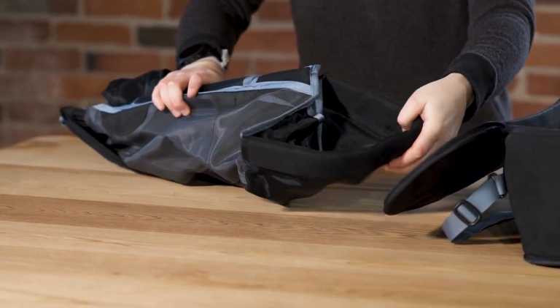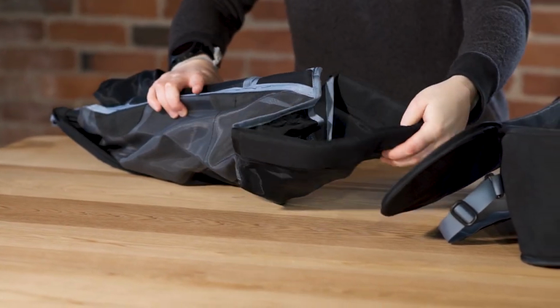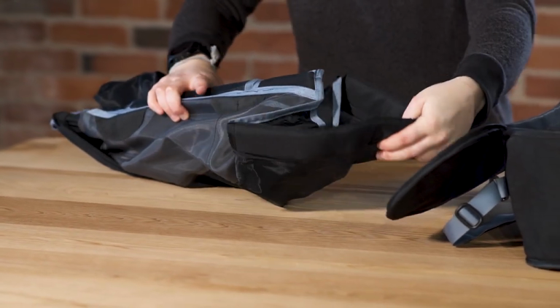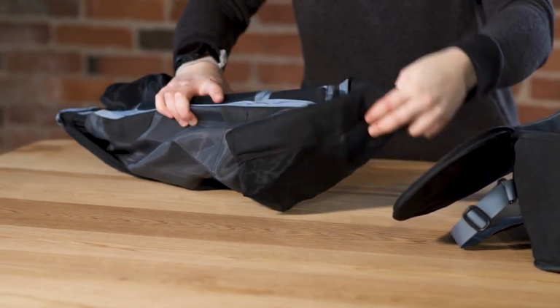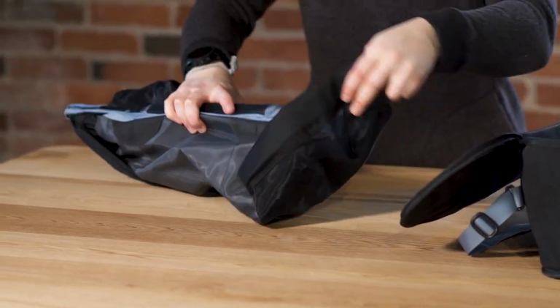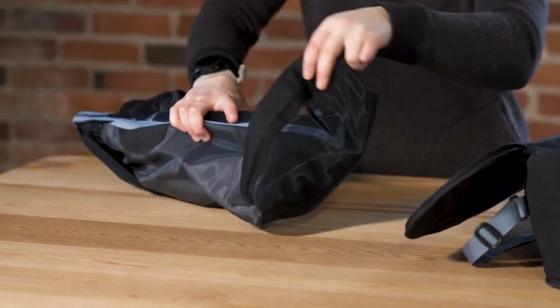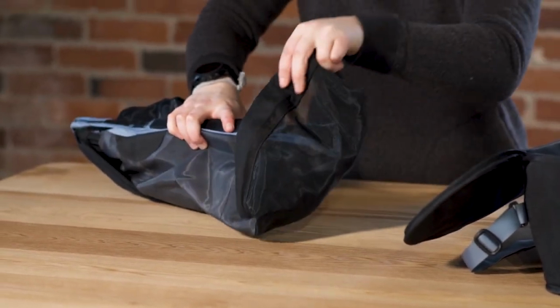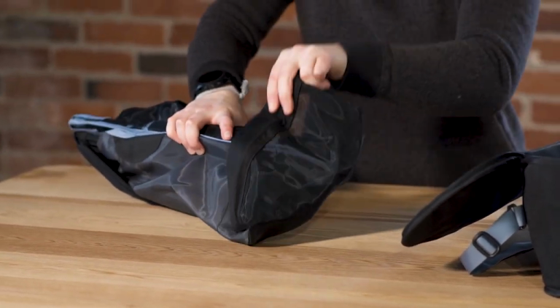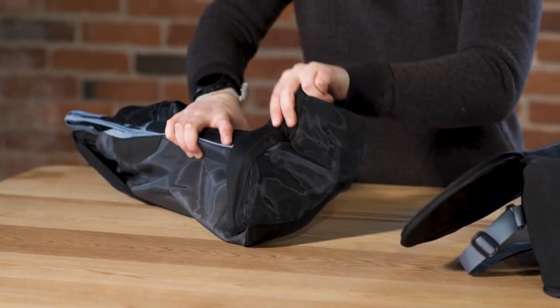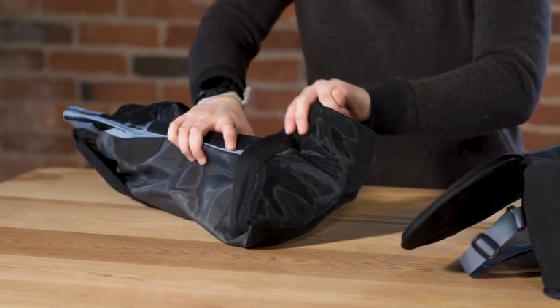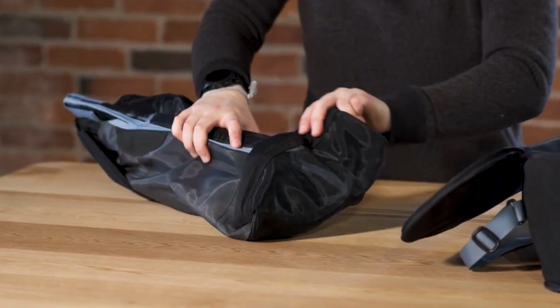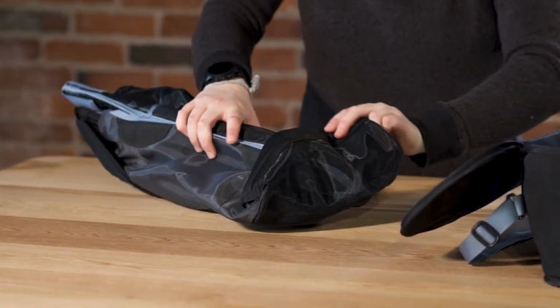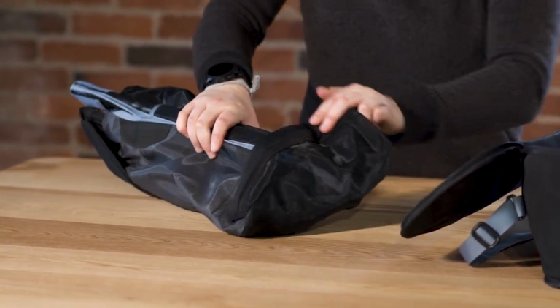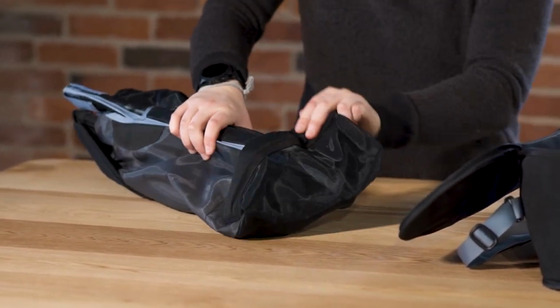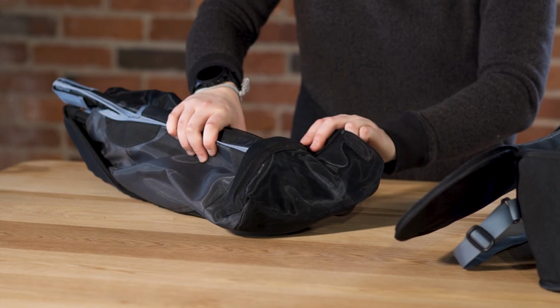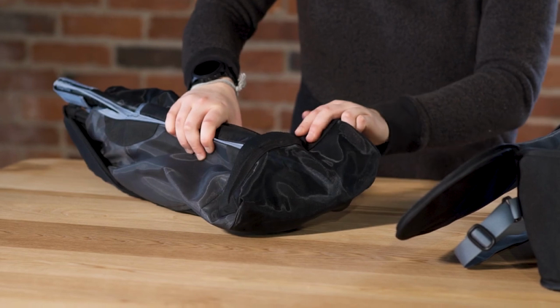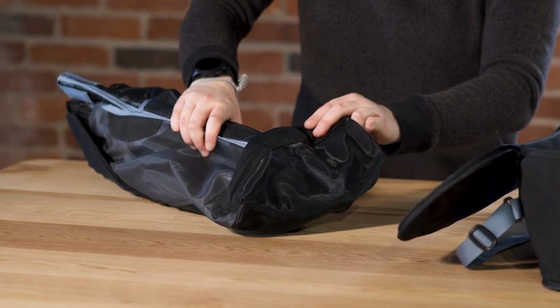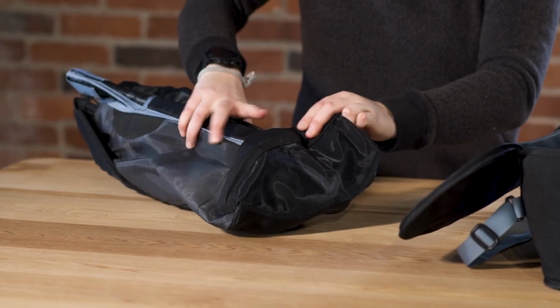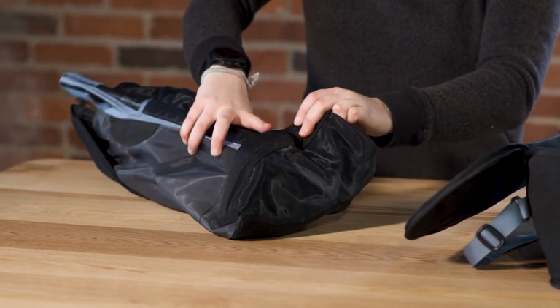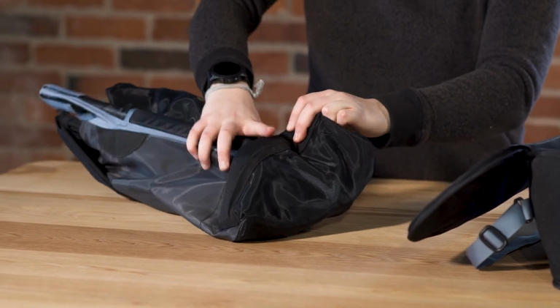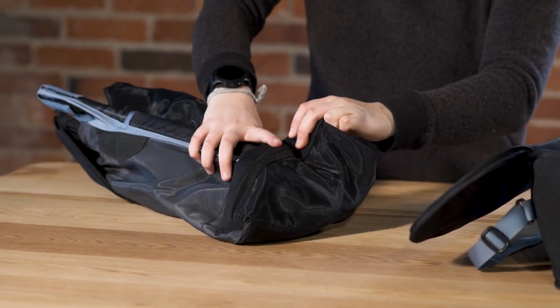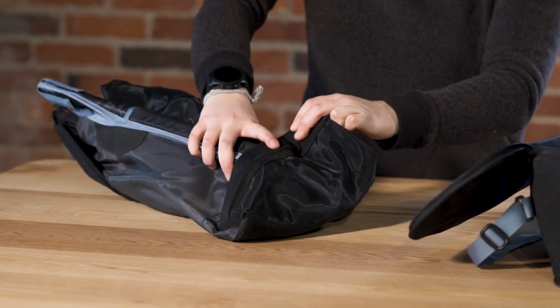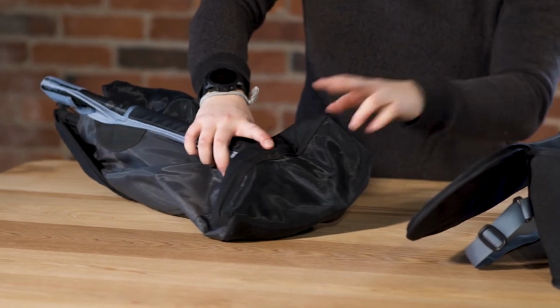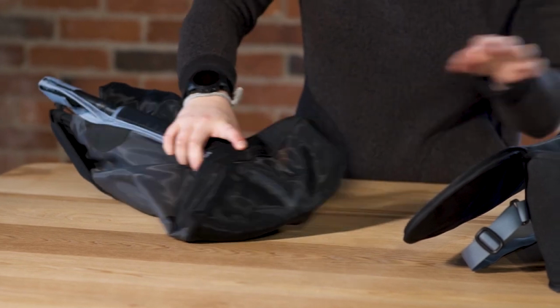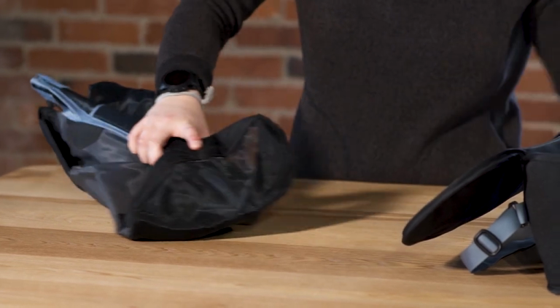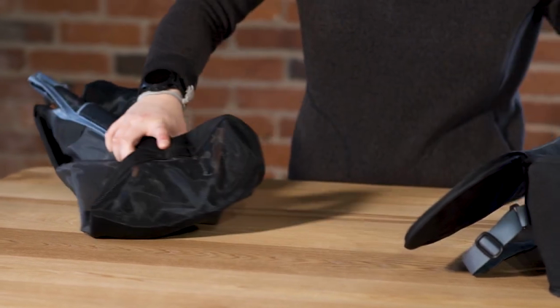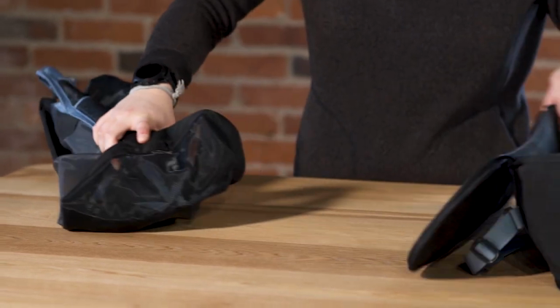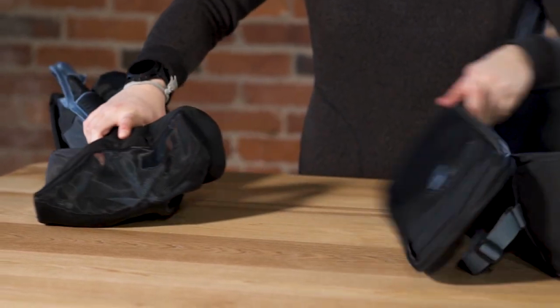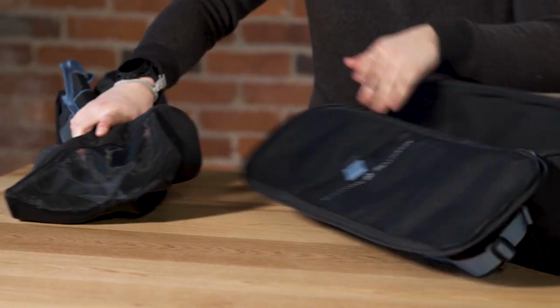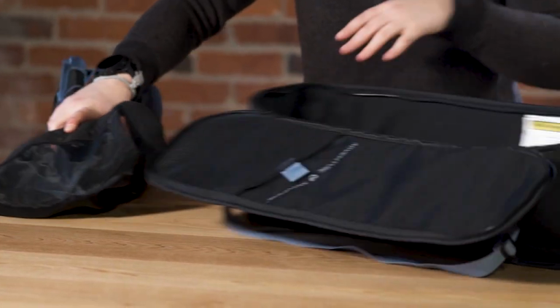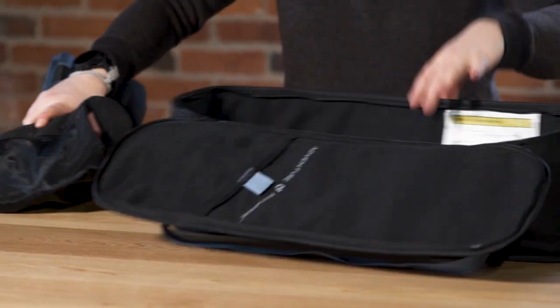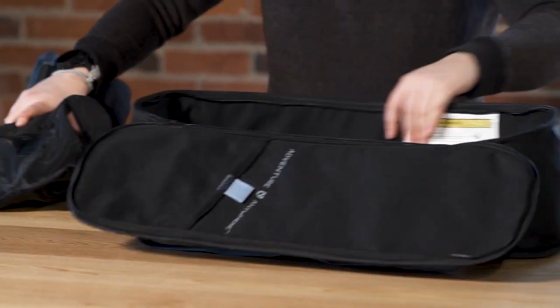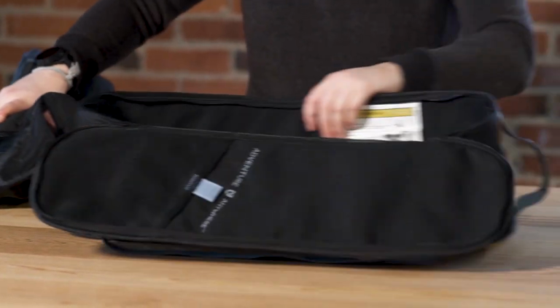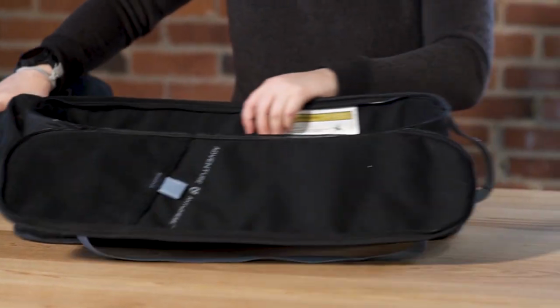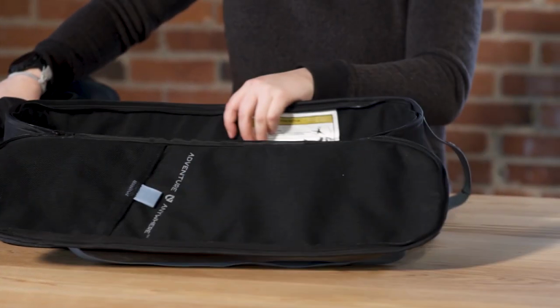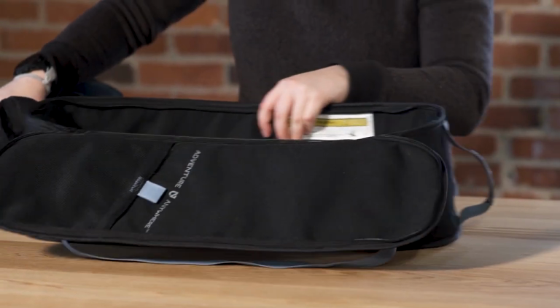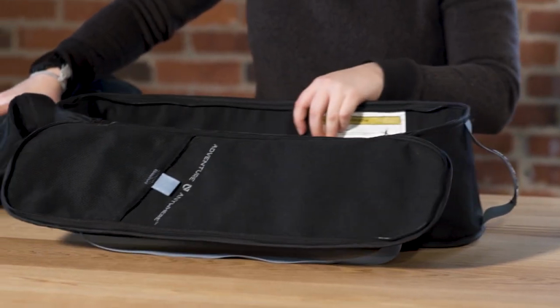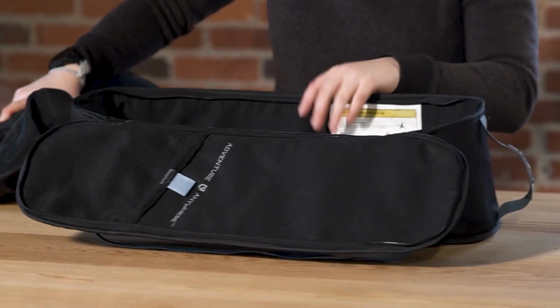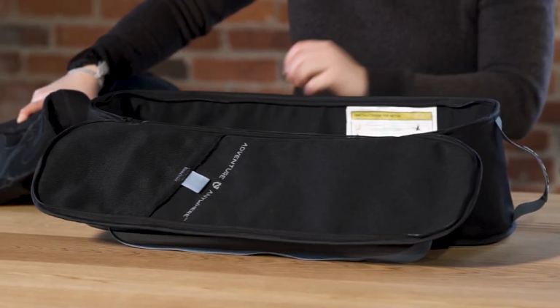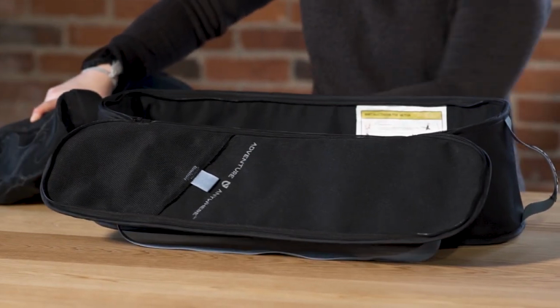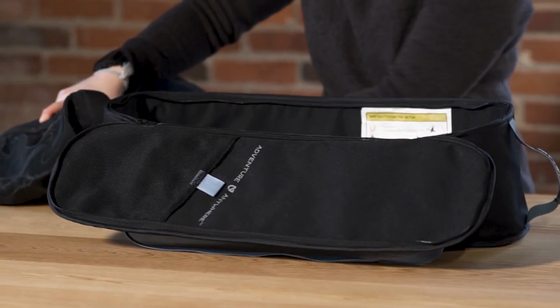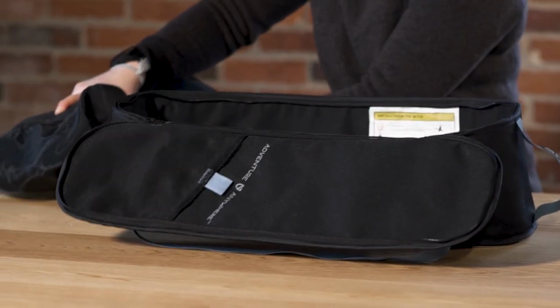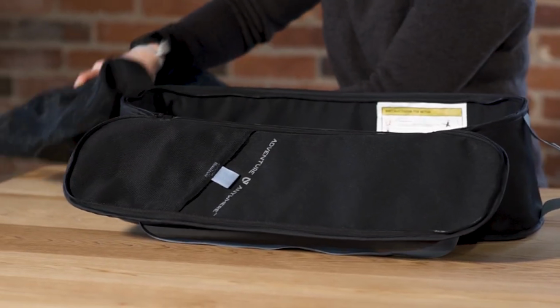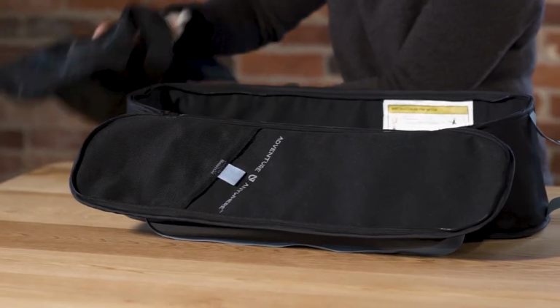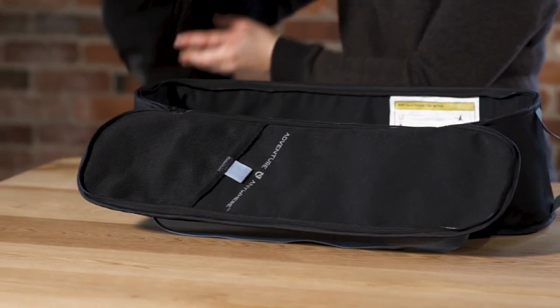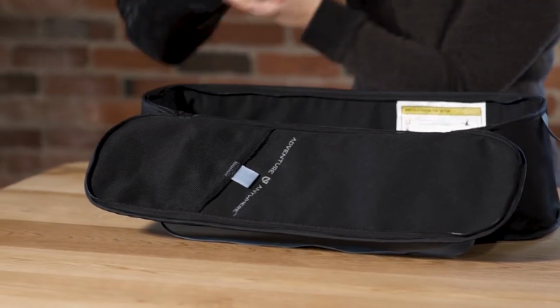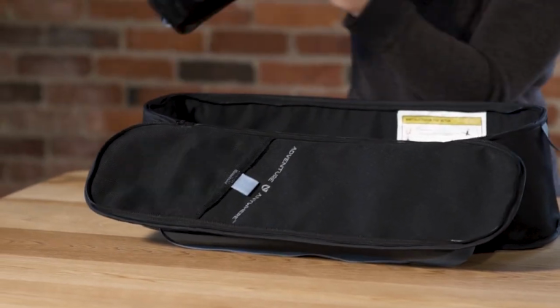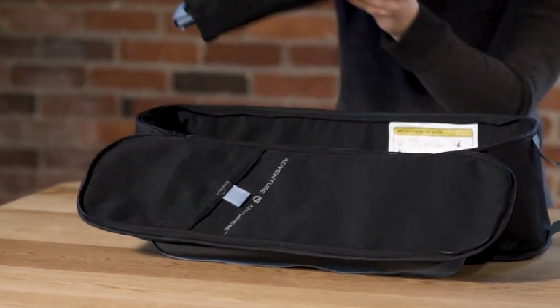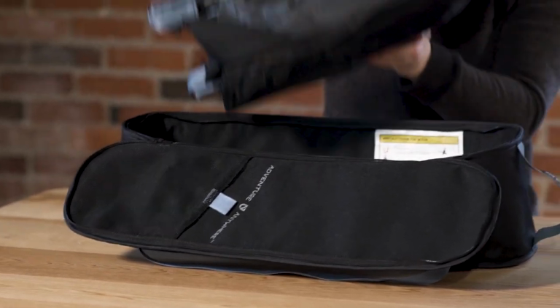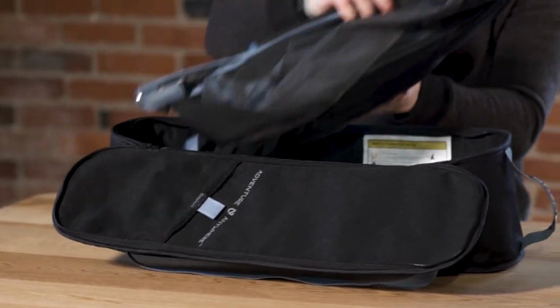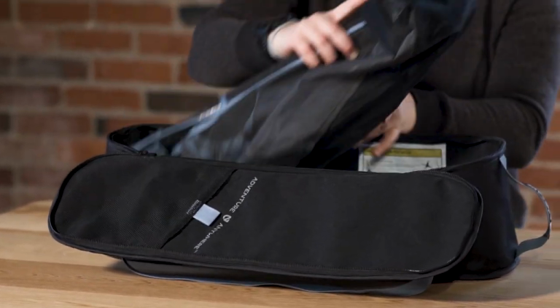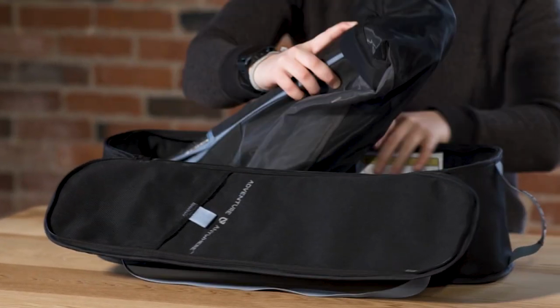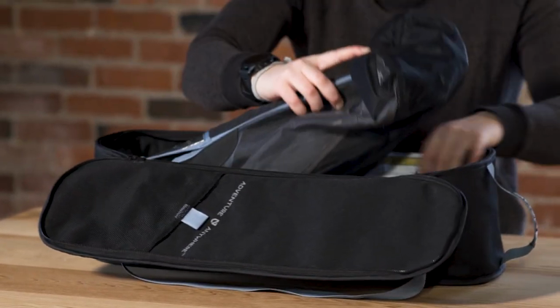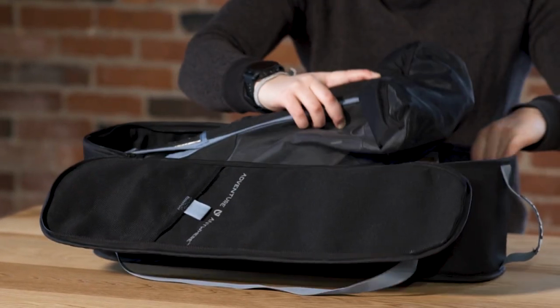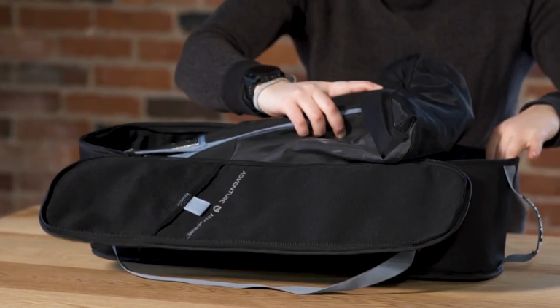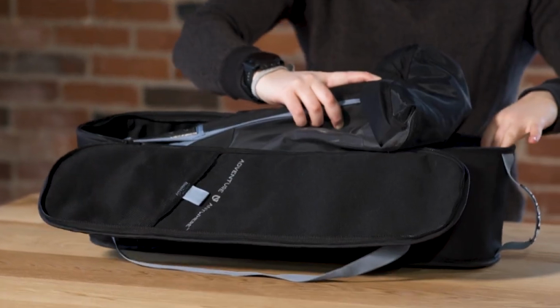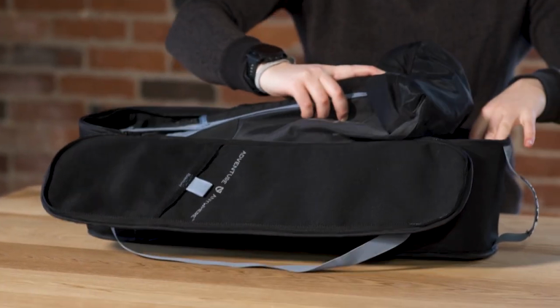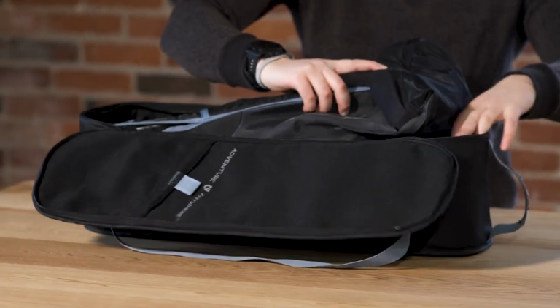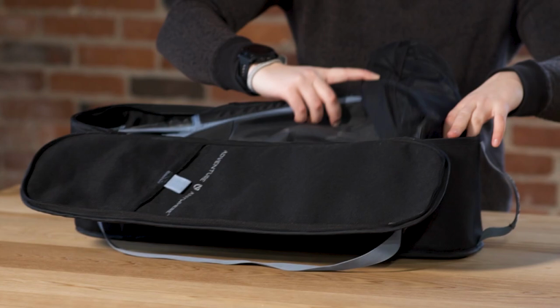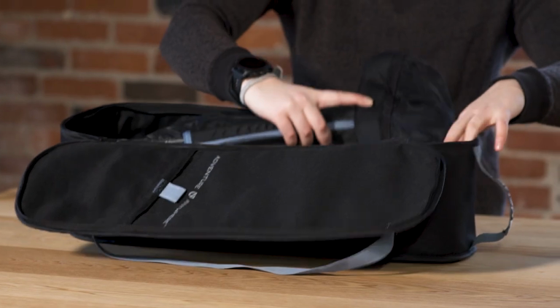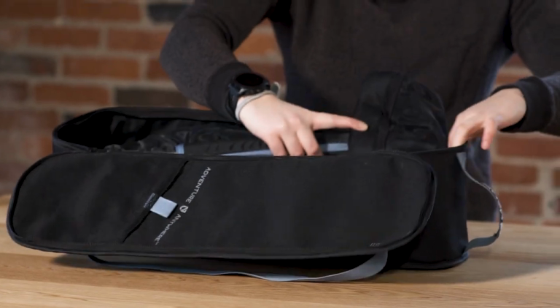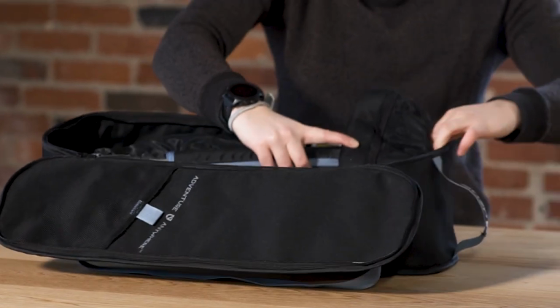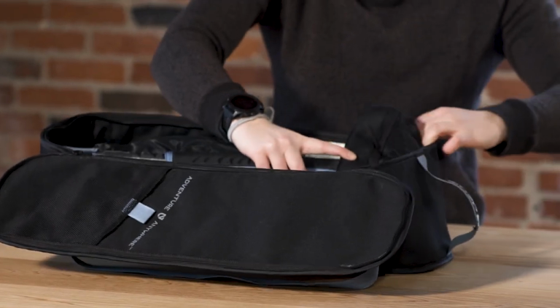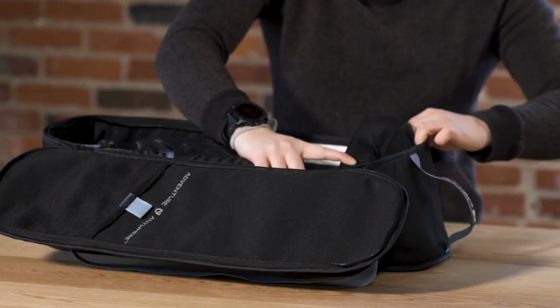This extra material here can also be folded in on itself just like this, then it's going to fit in the carrier case a little bit better.